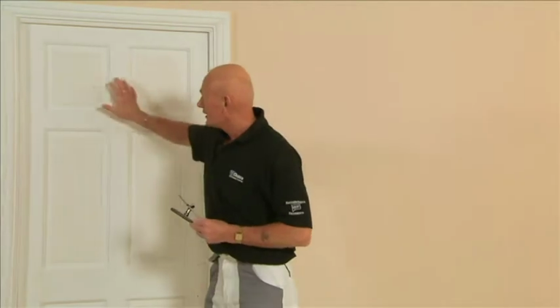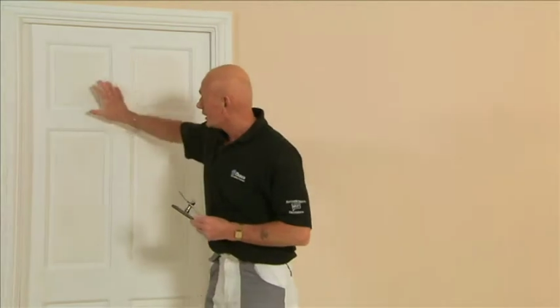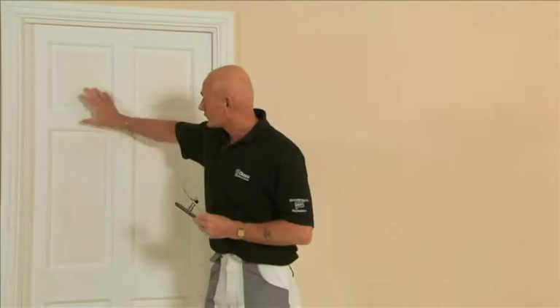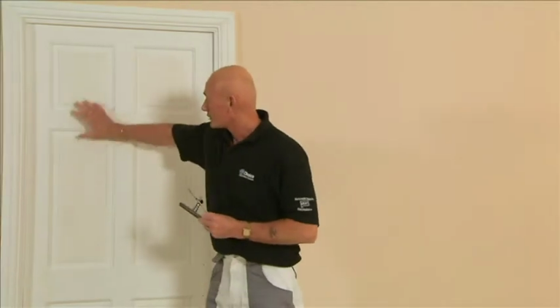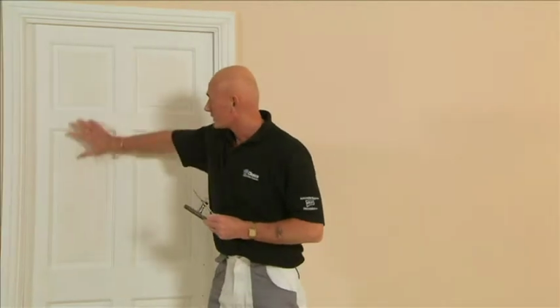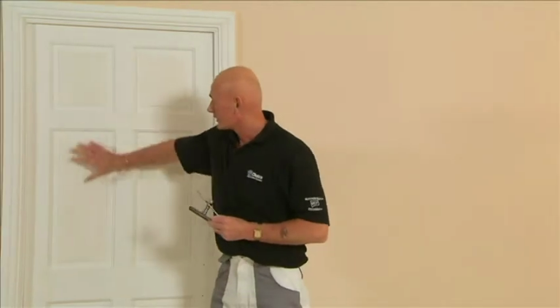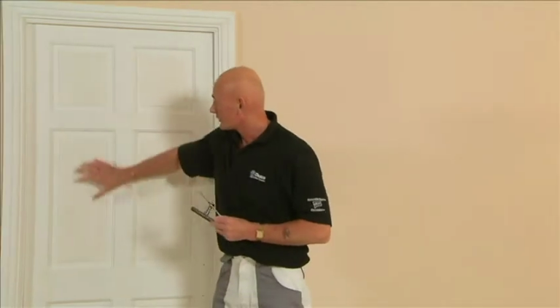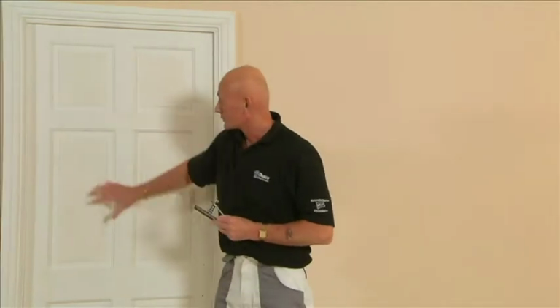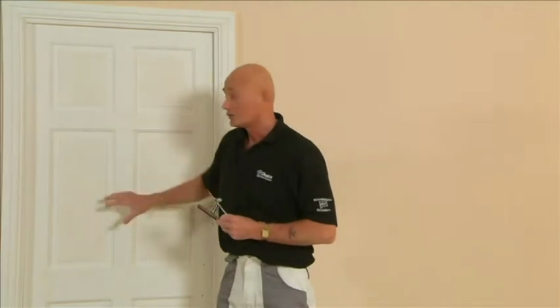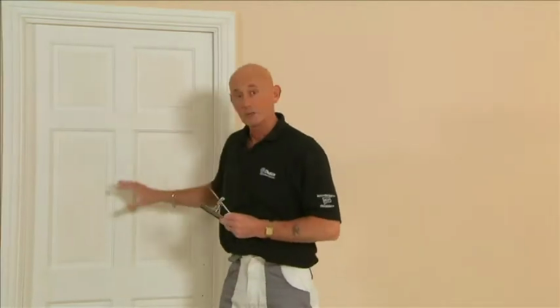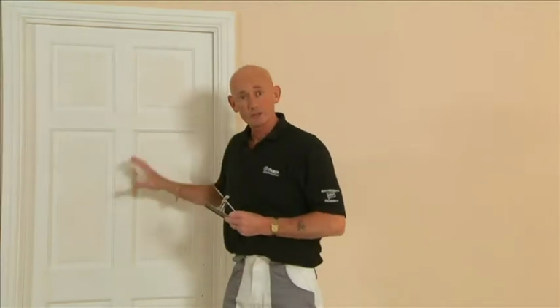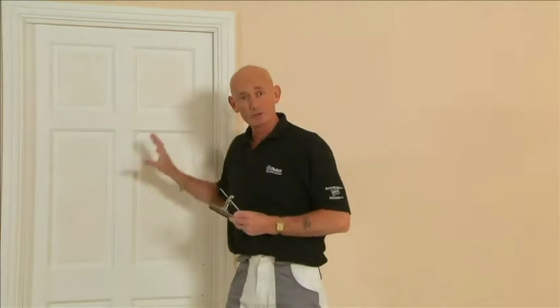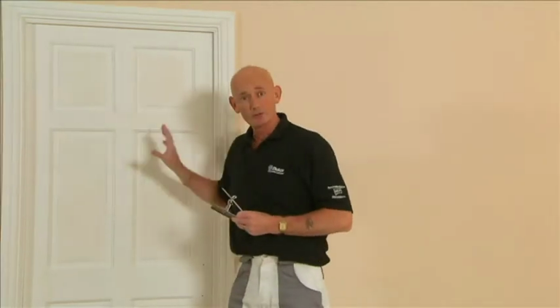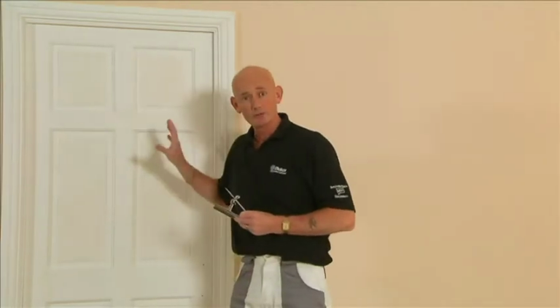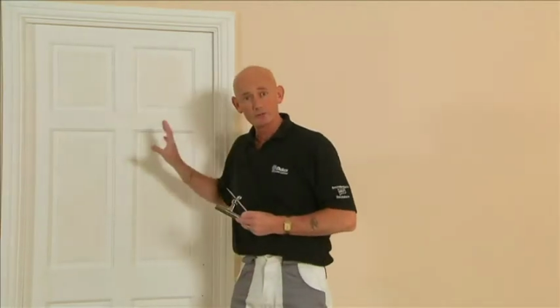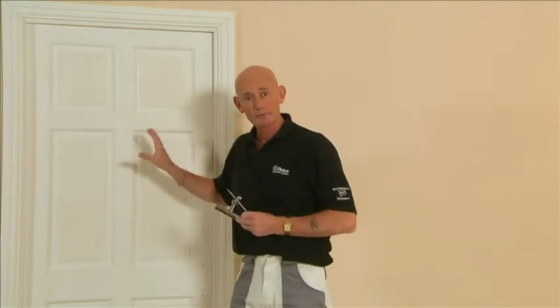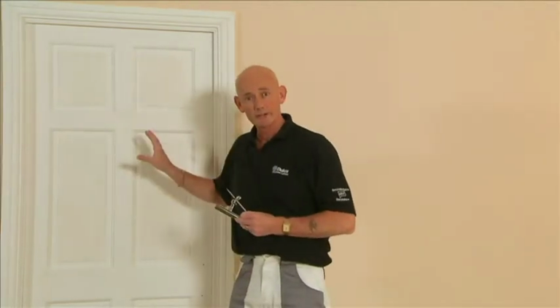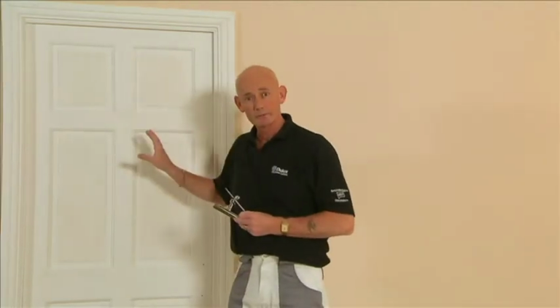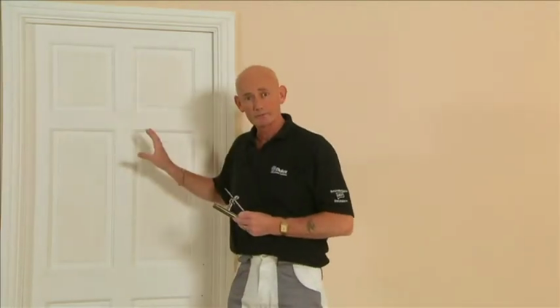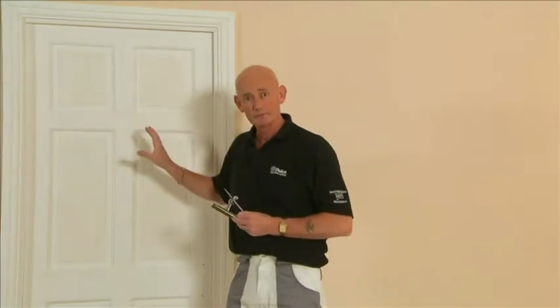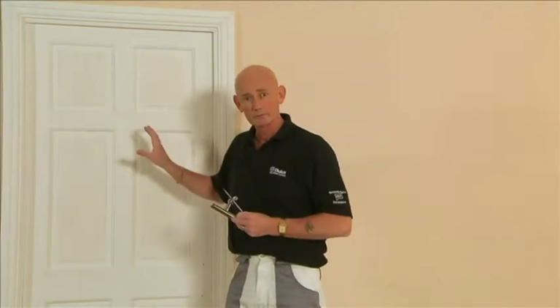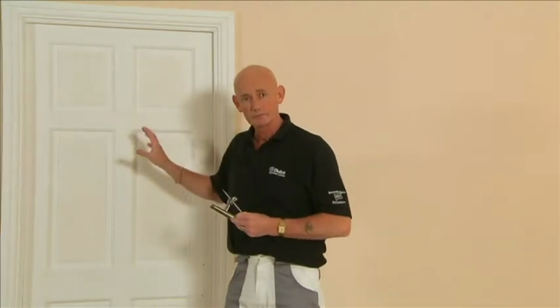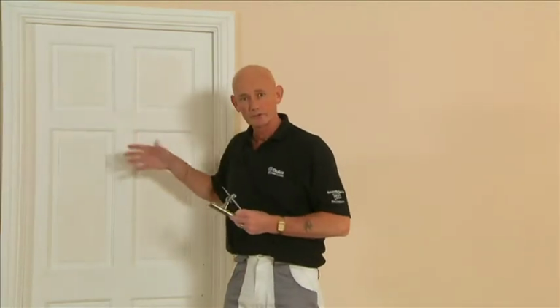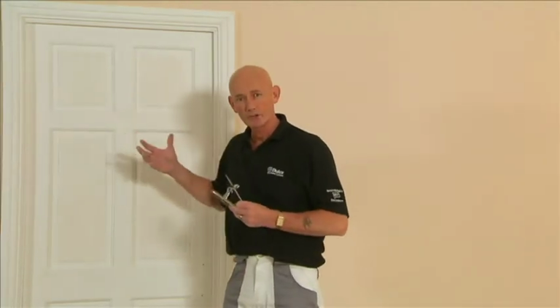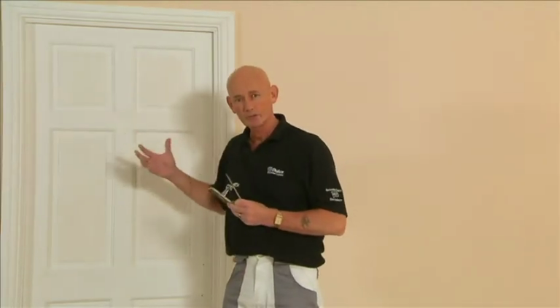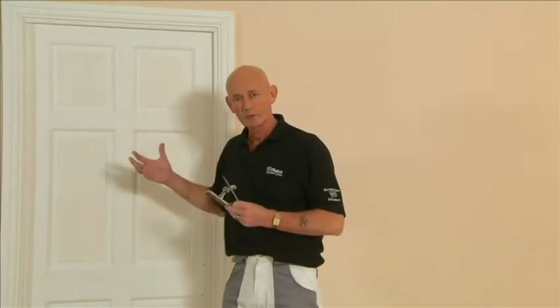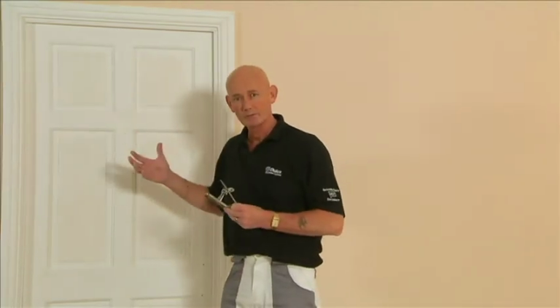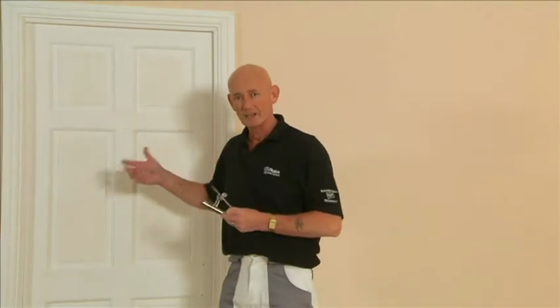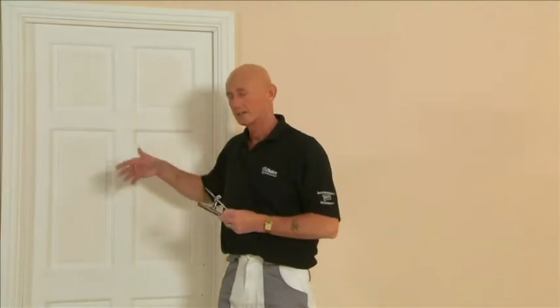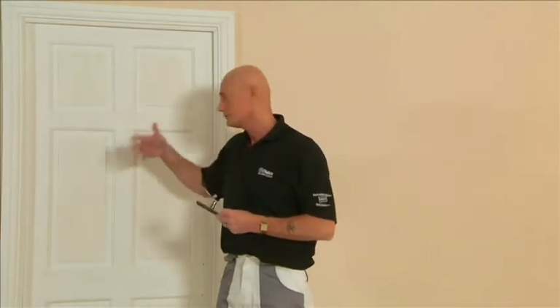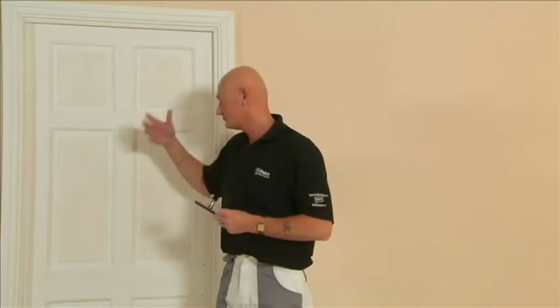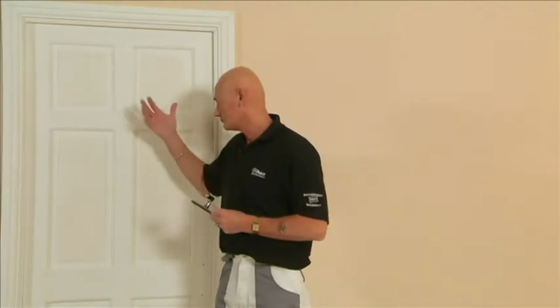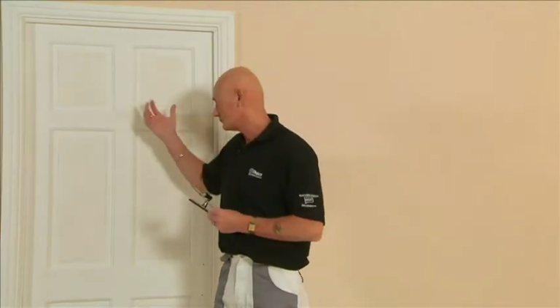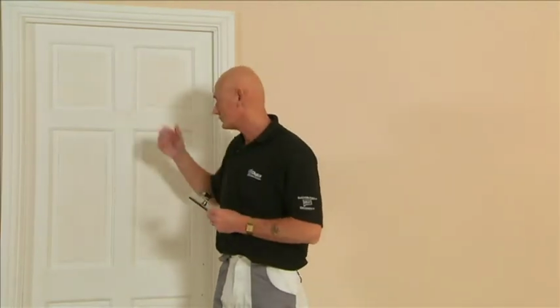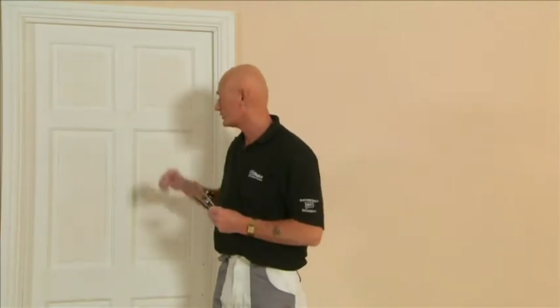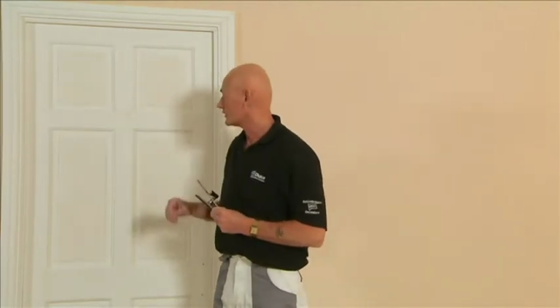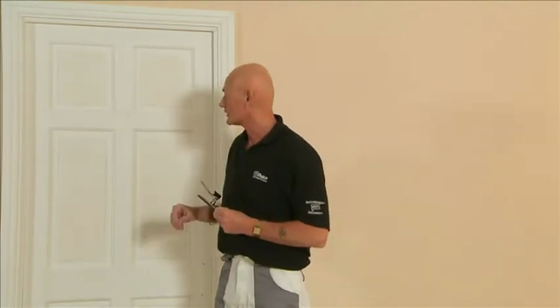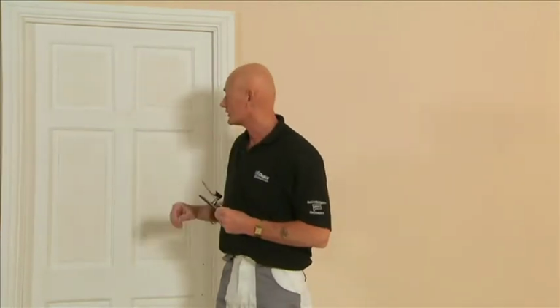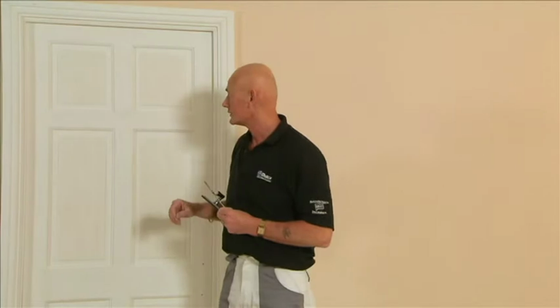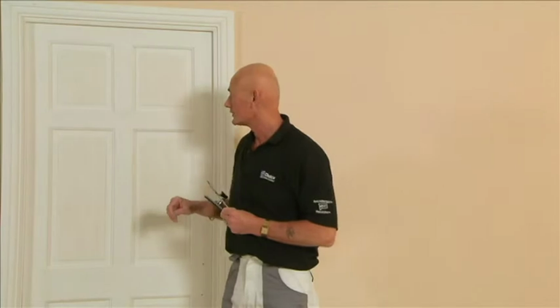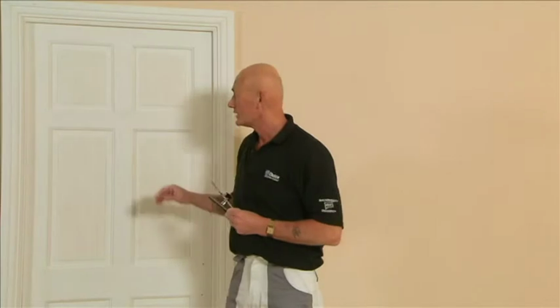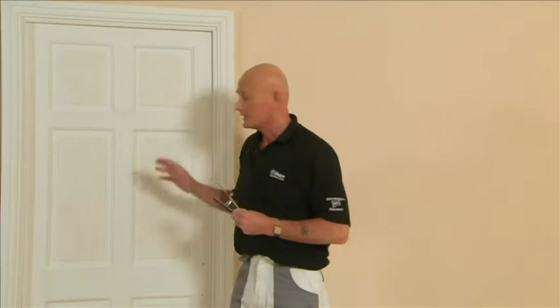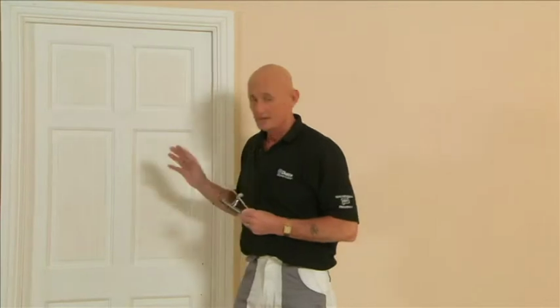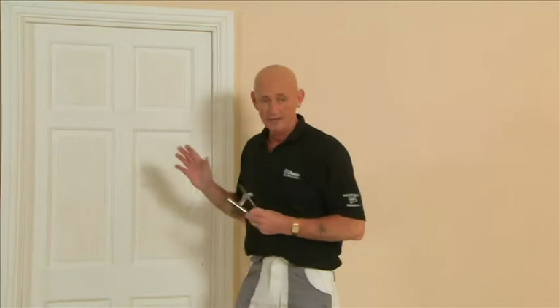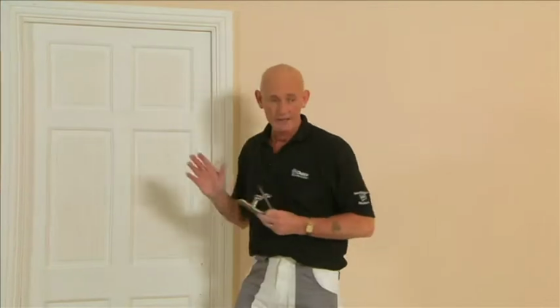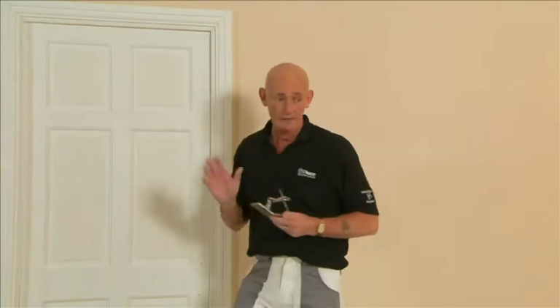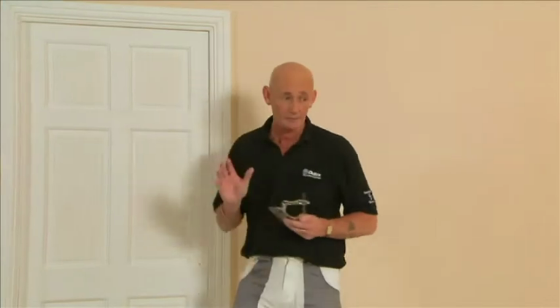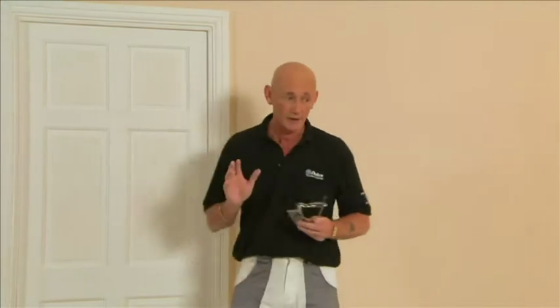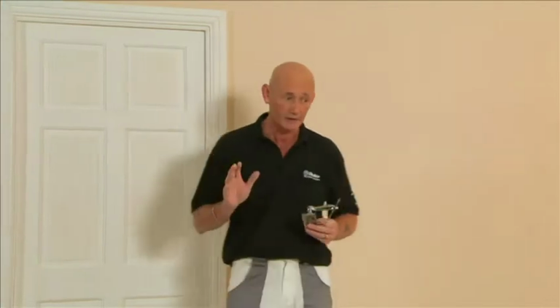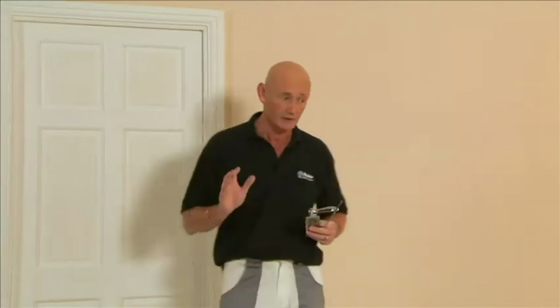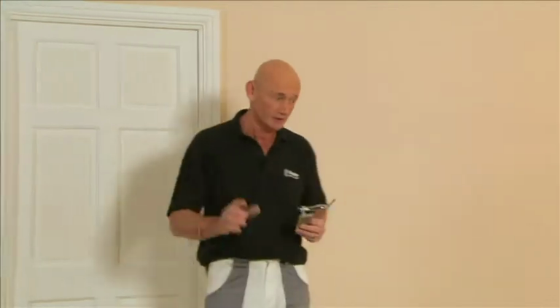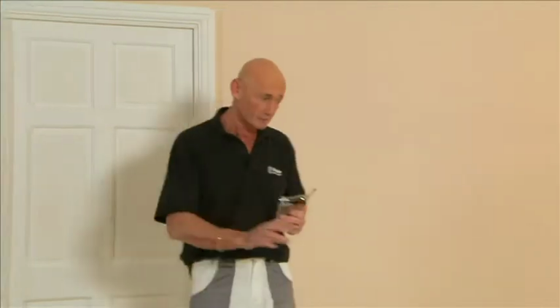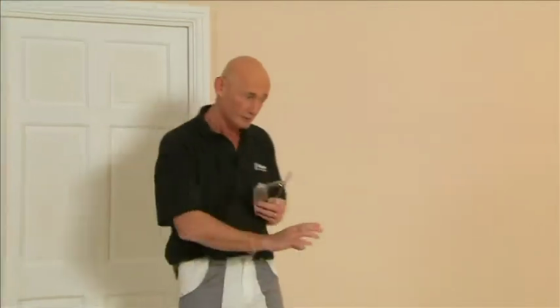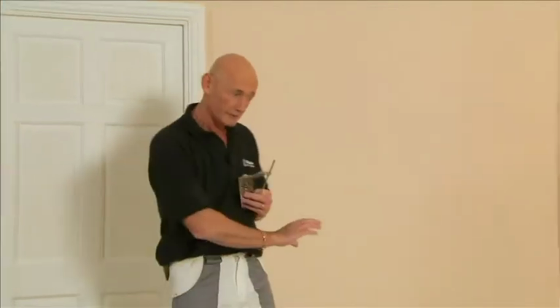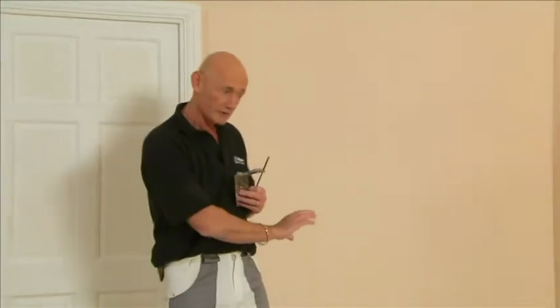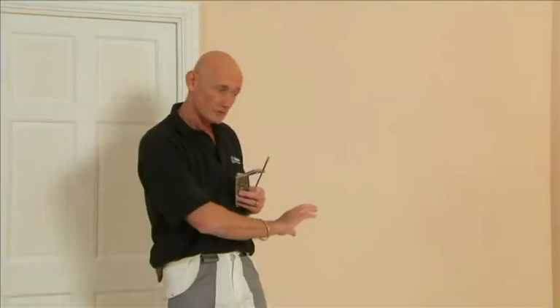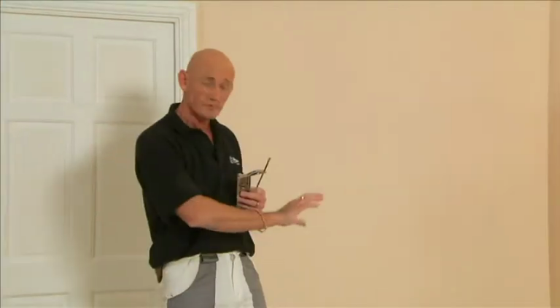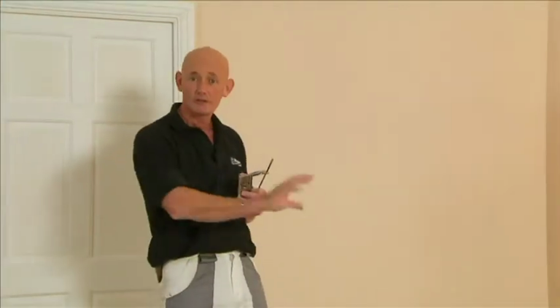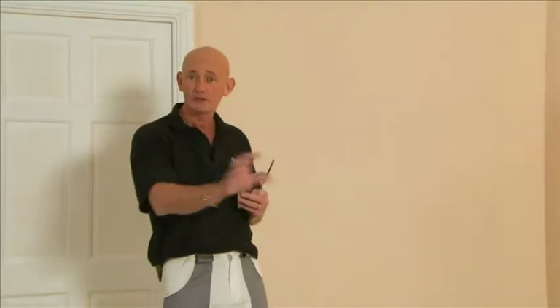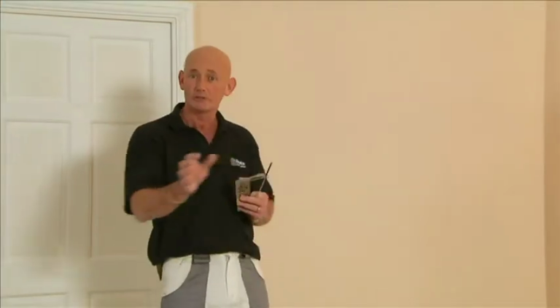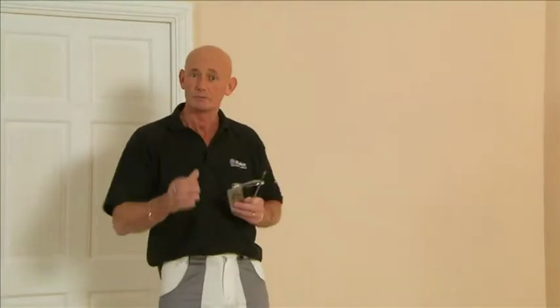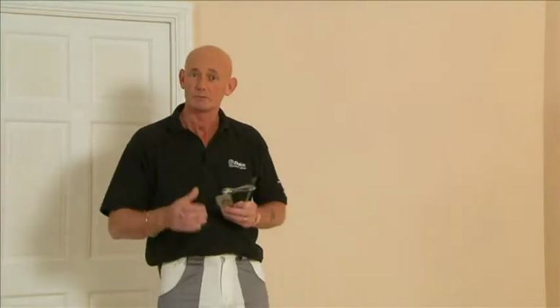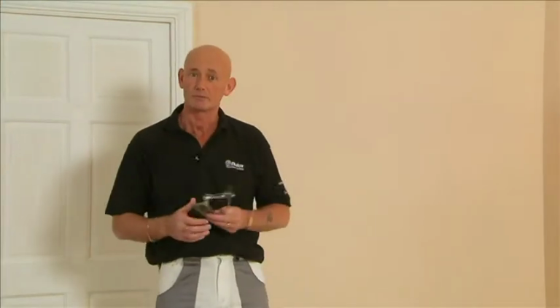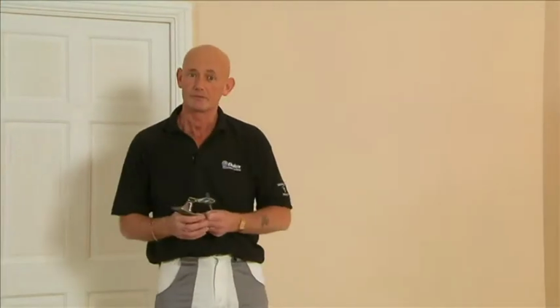After the windows, do the door and door frames — nice rub down, good undercoat — and then finally finish with the skirting boards.